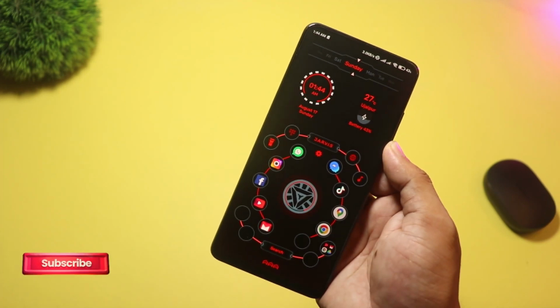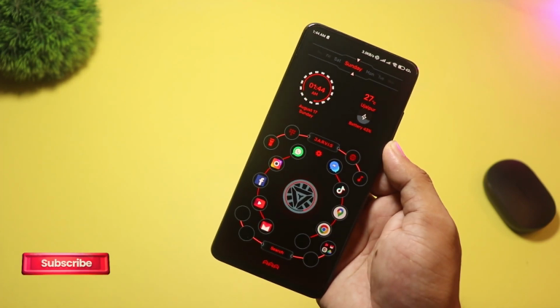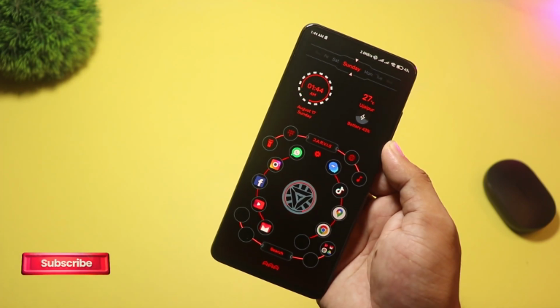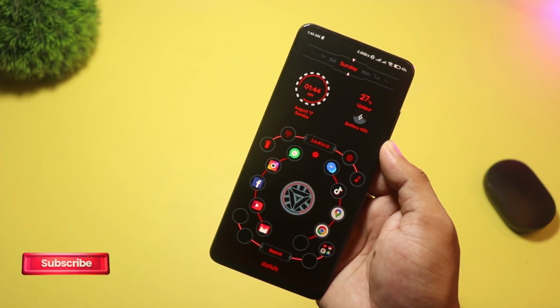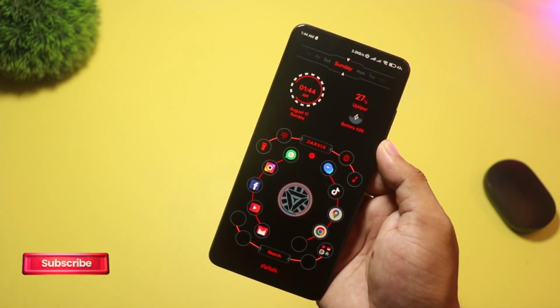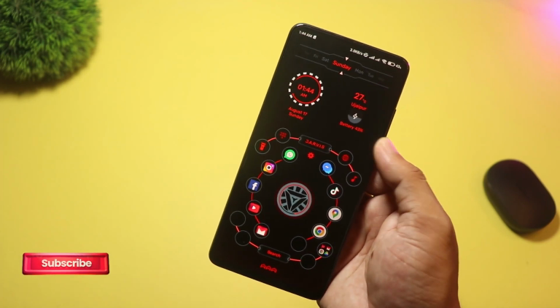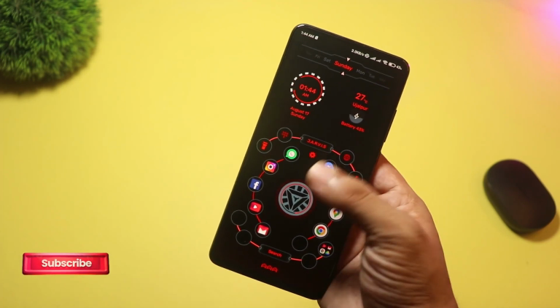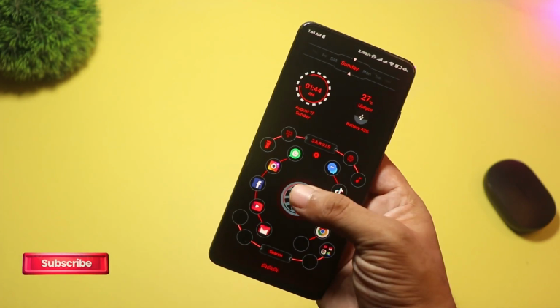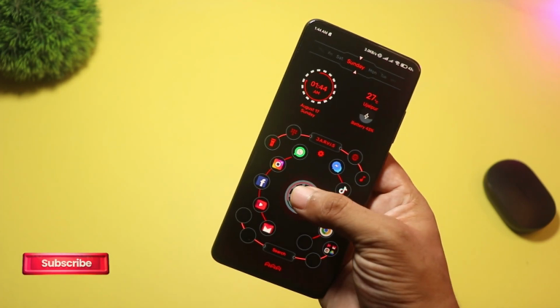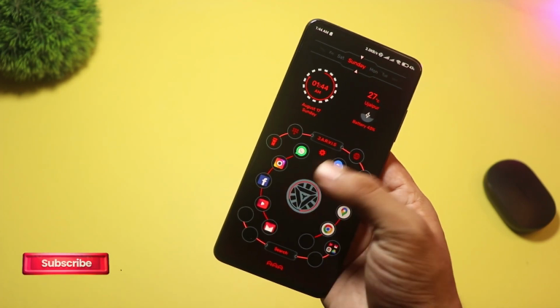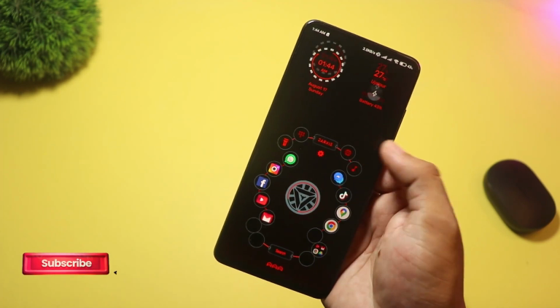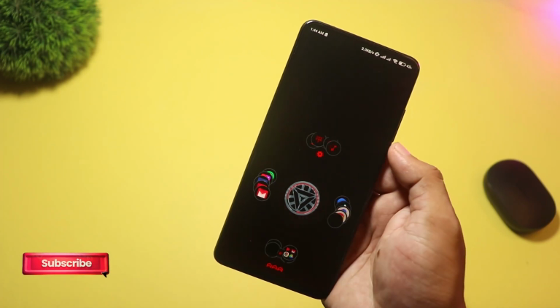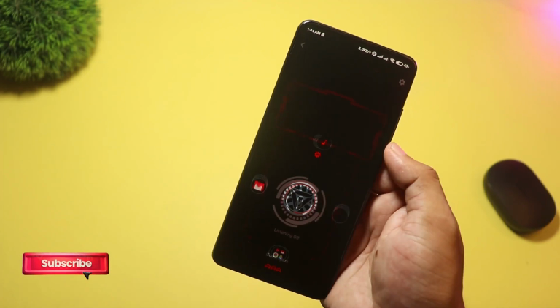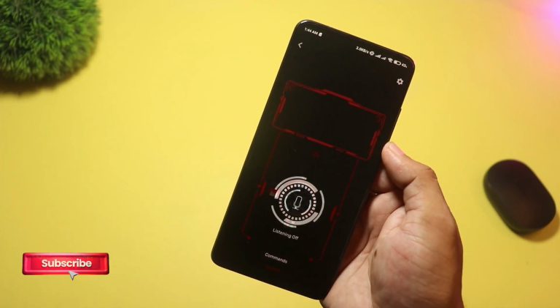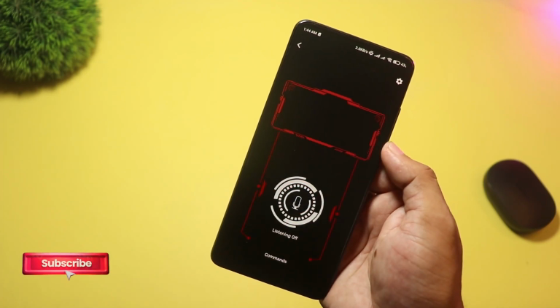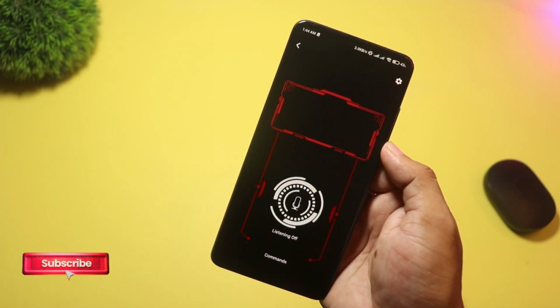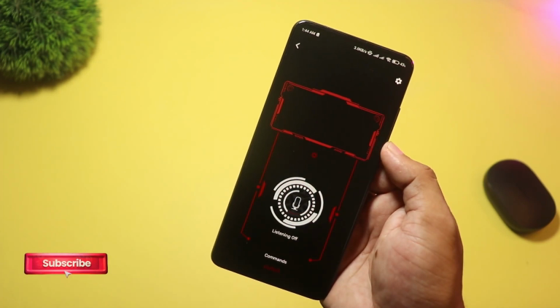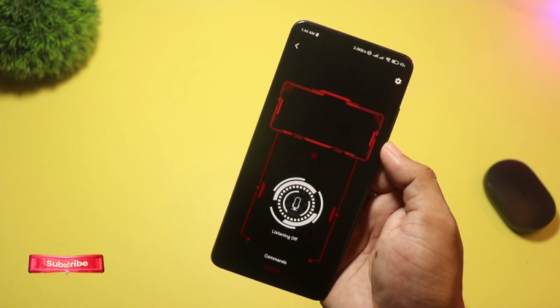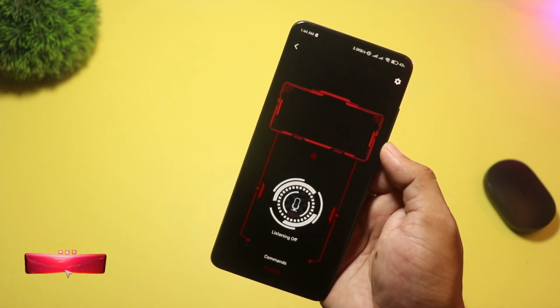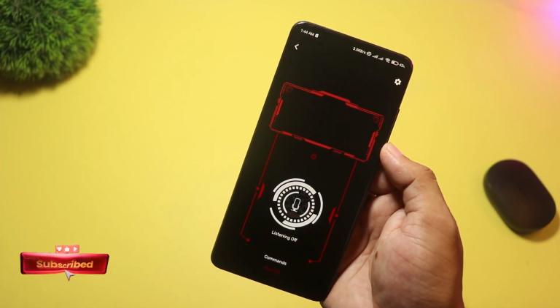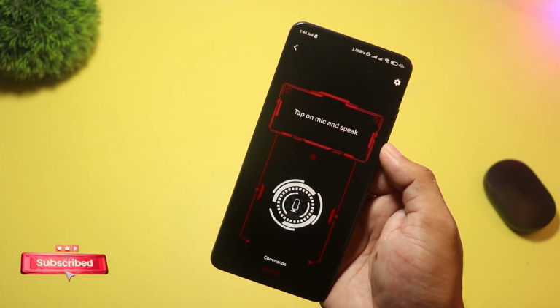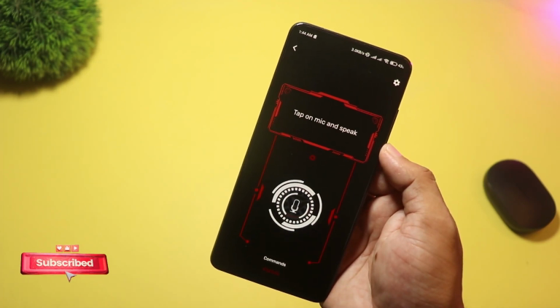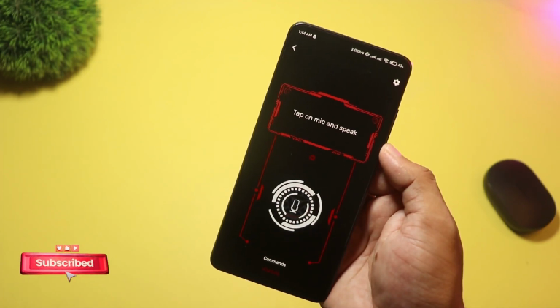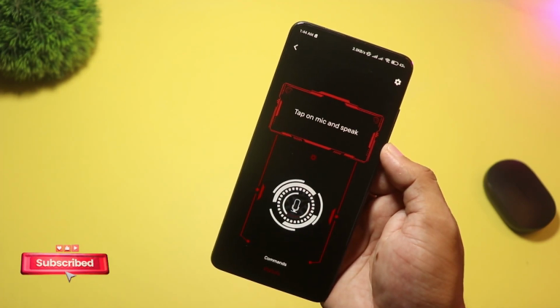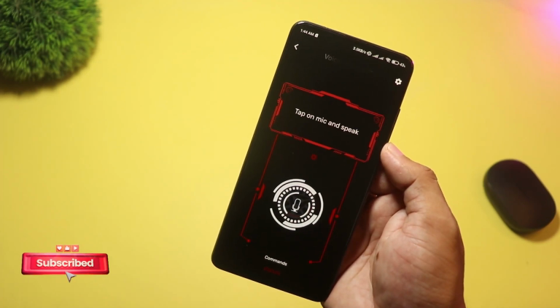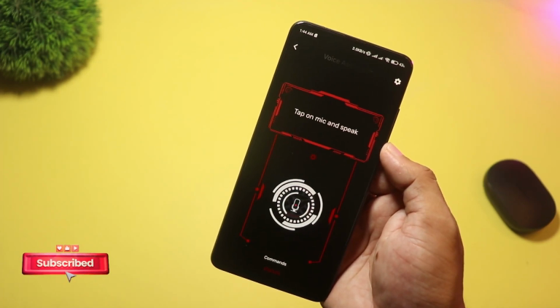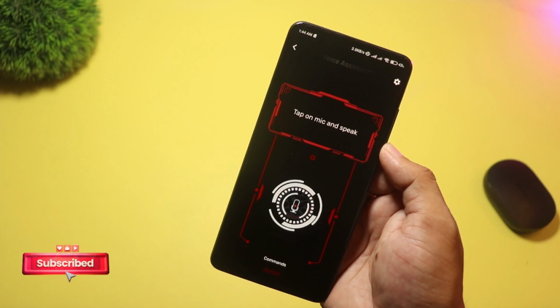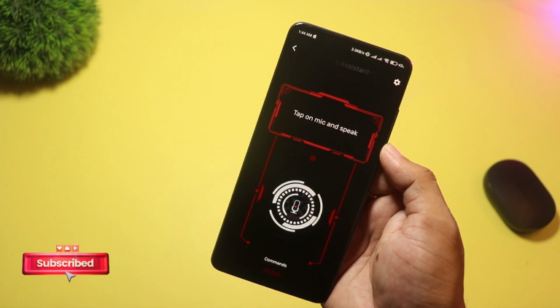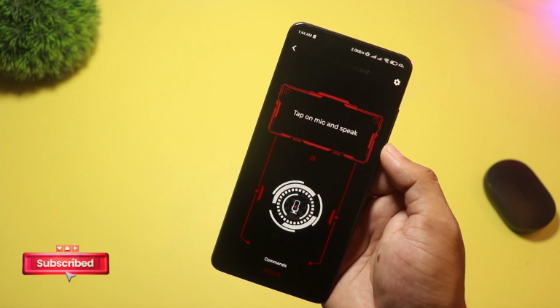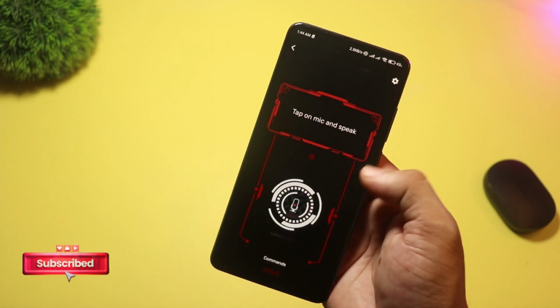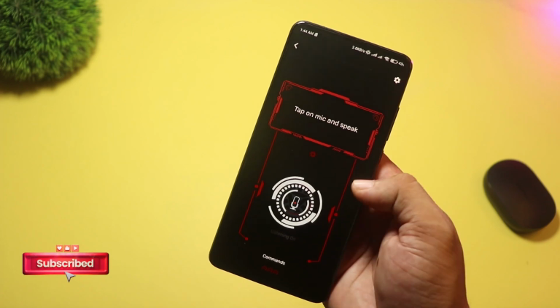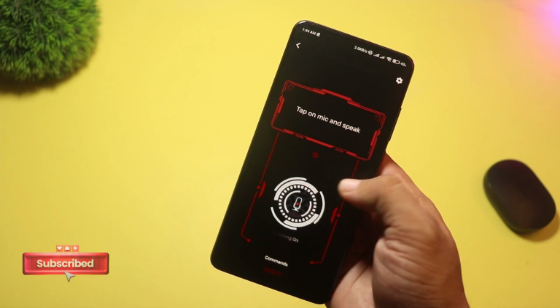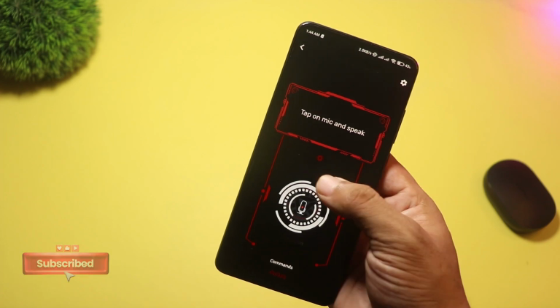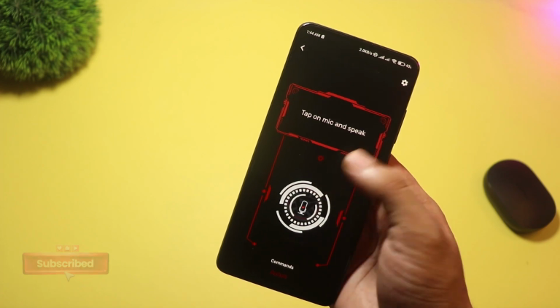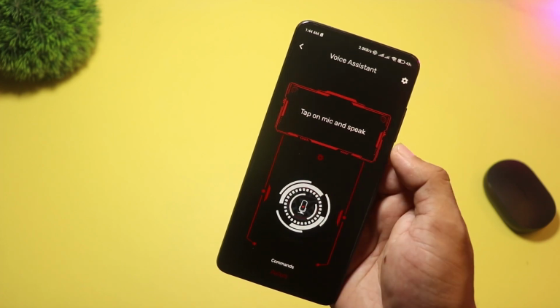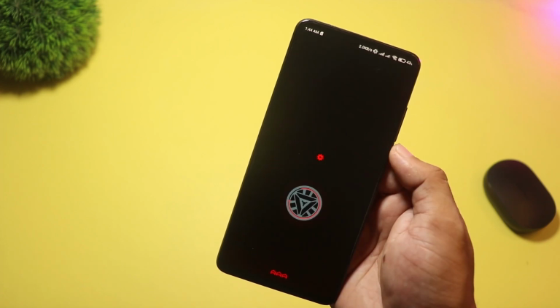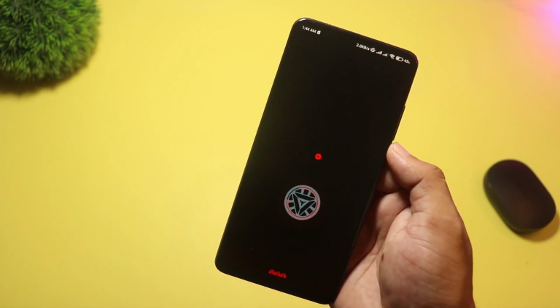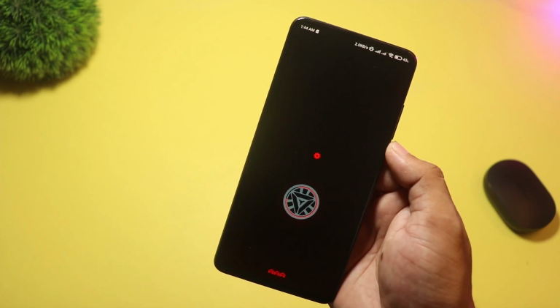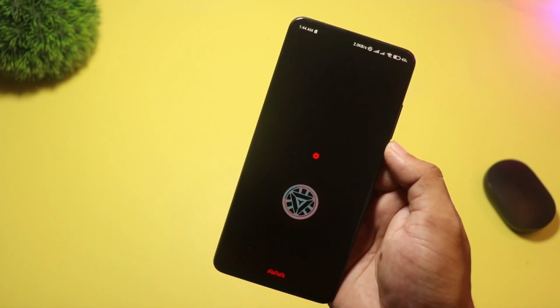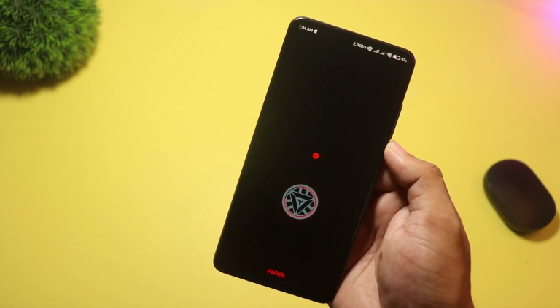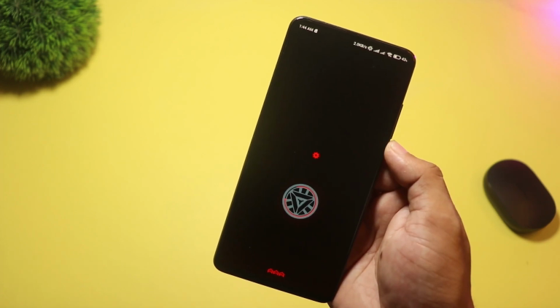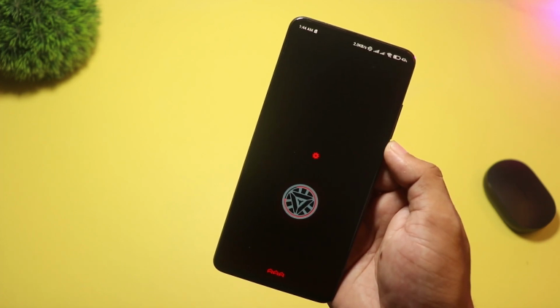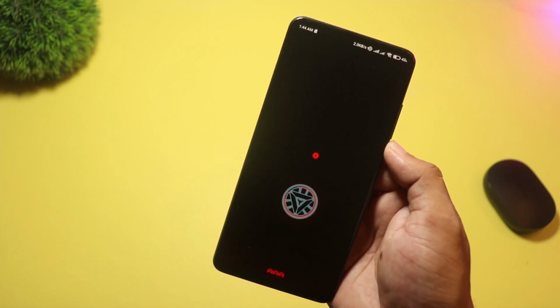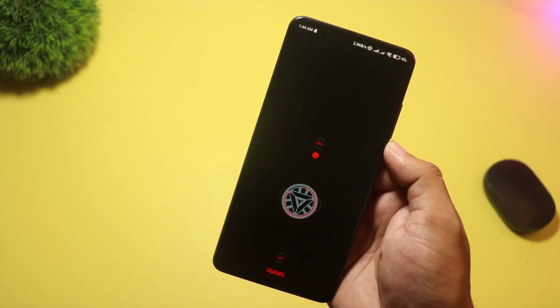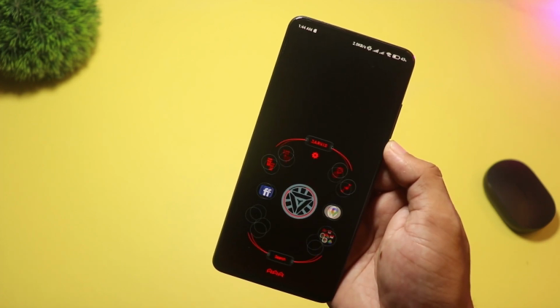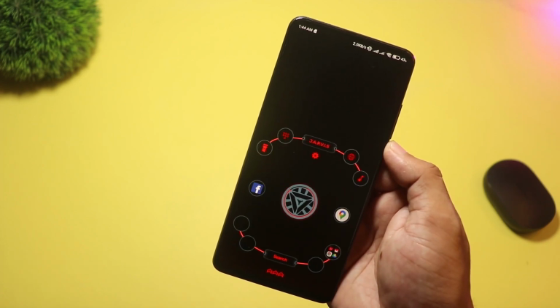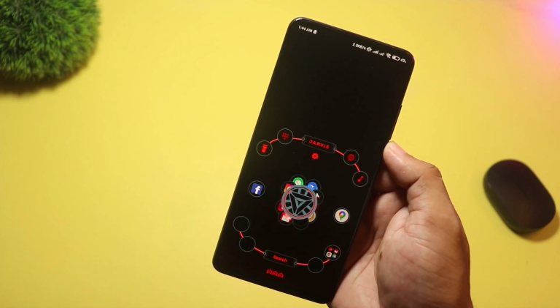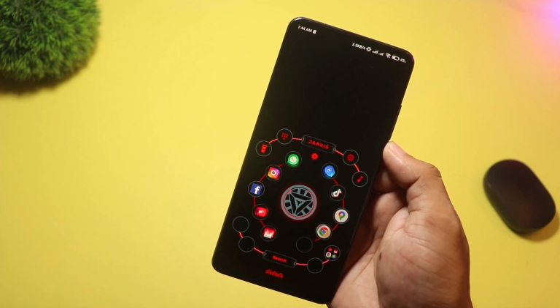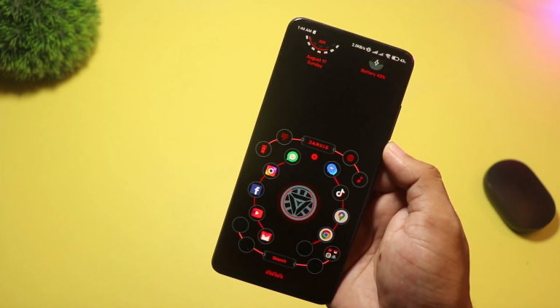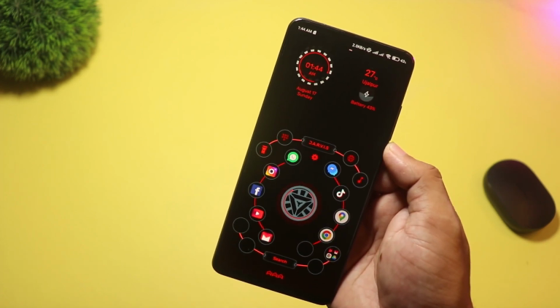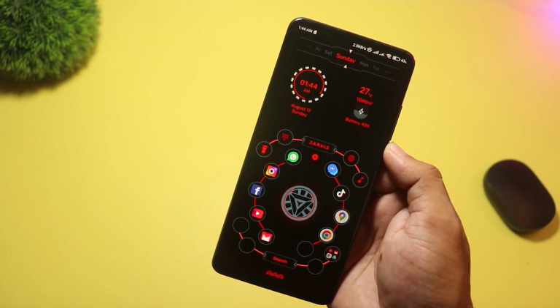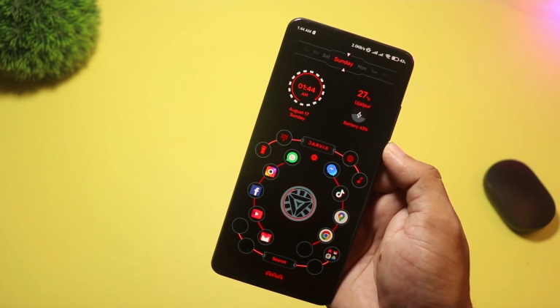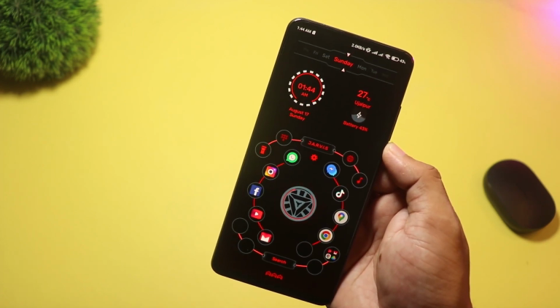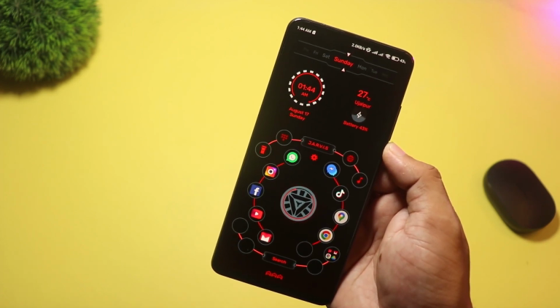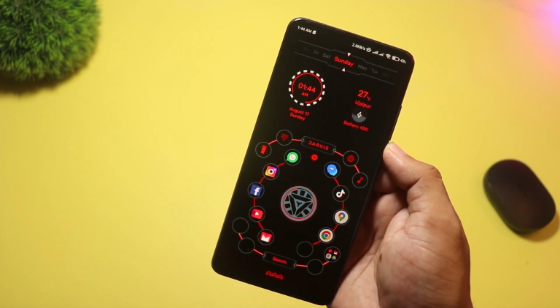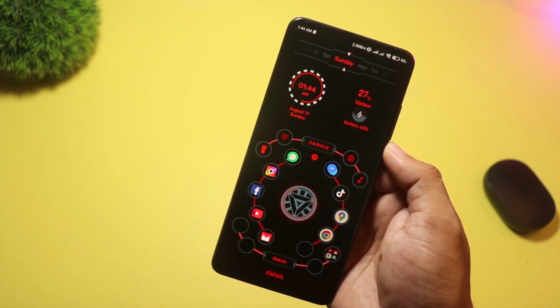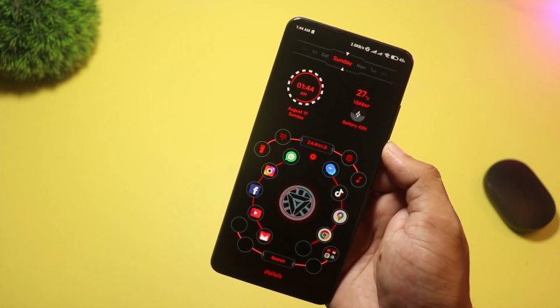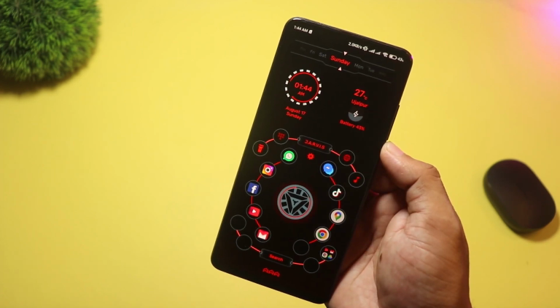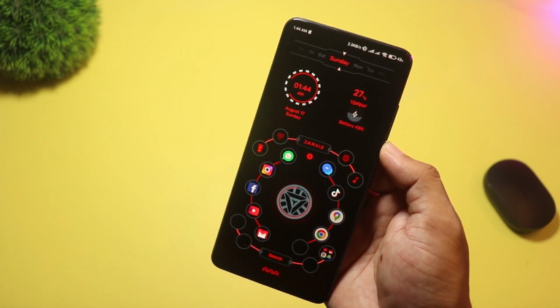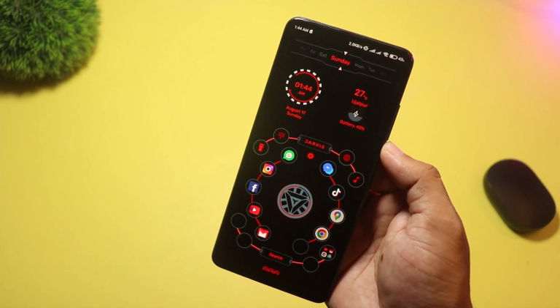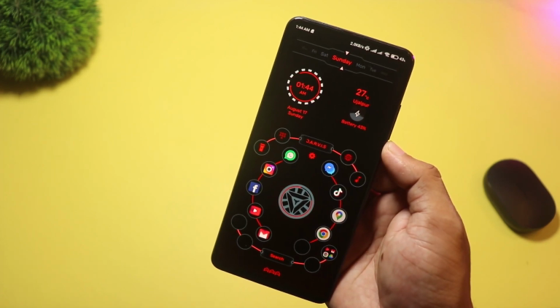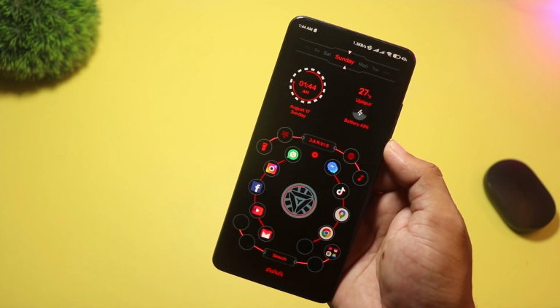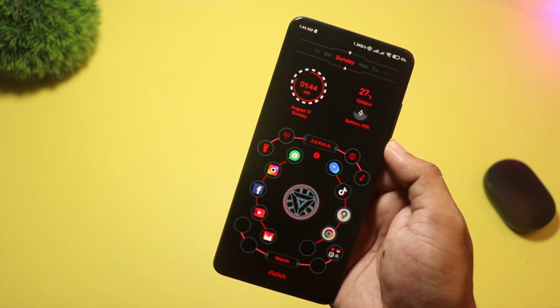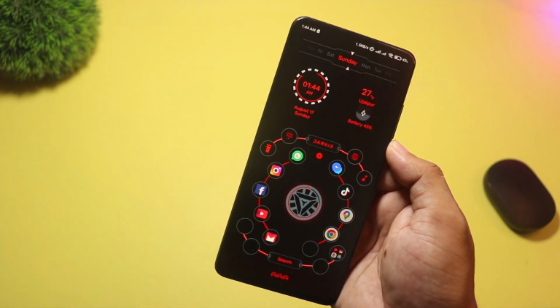Great for demo clips and showy home screens. If you love cinematic Jarvis-style interfaces and dramatic animations, then it's perfect for you.